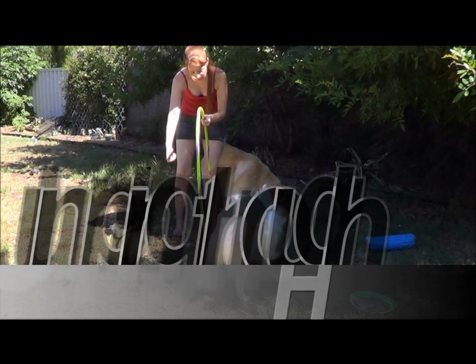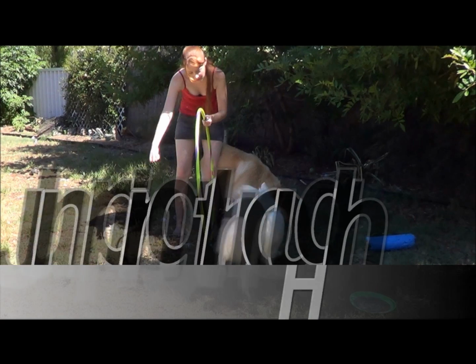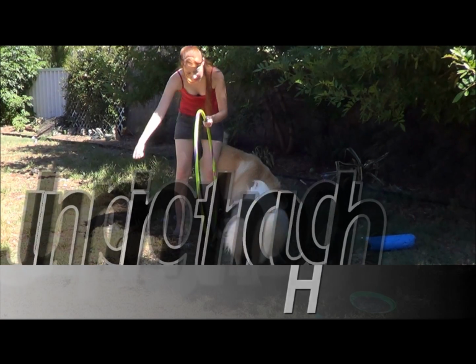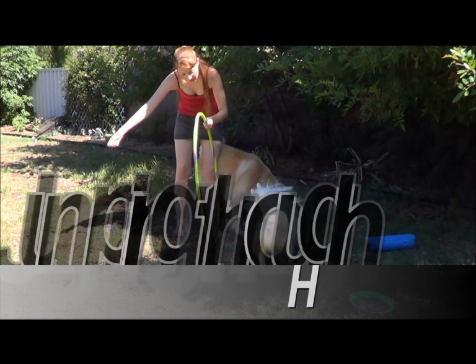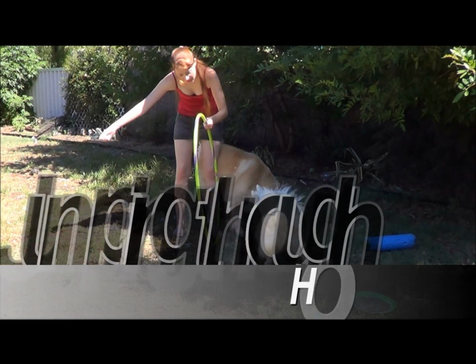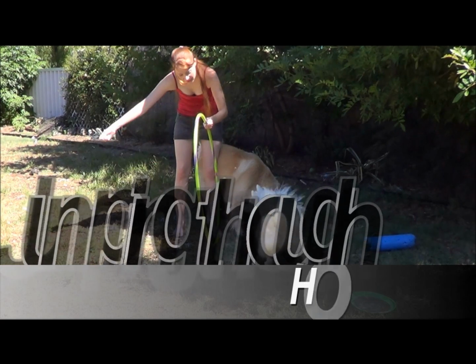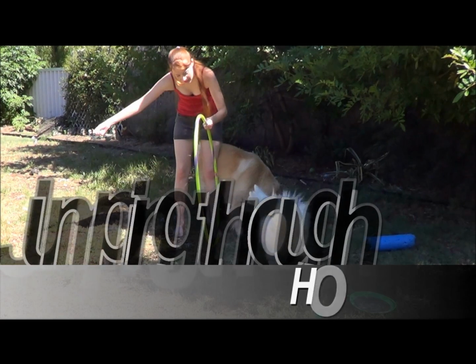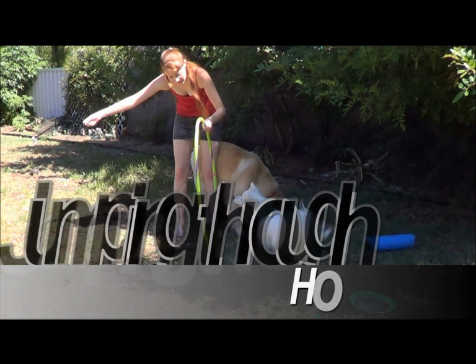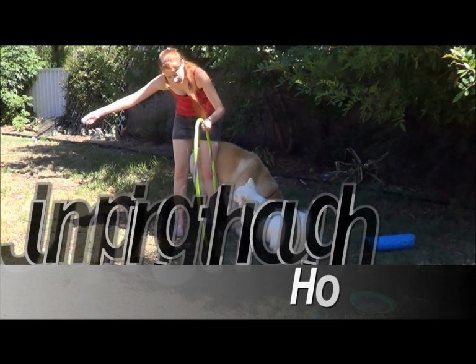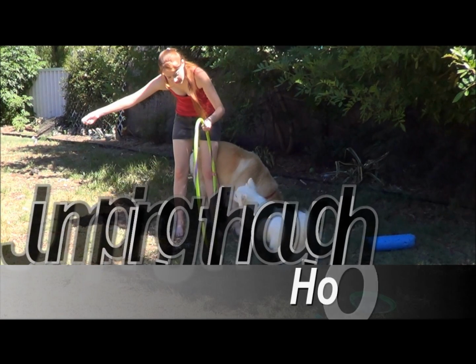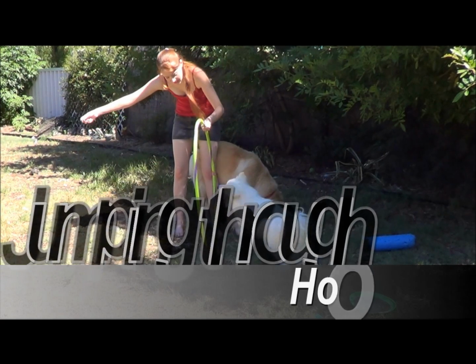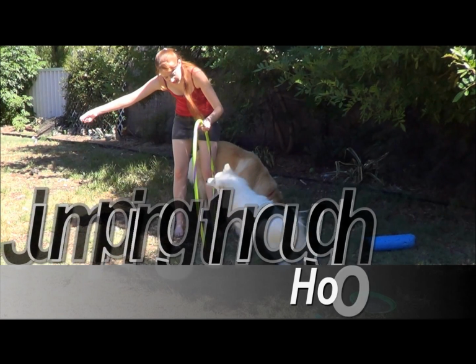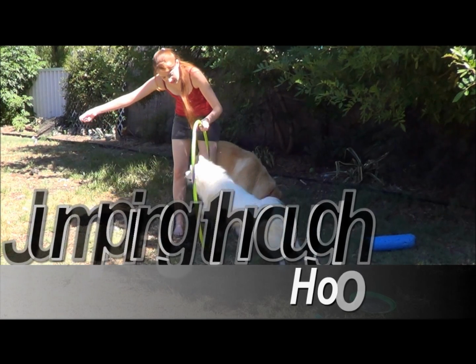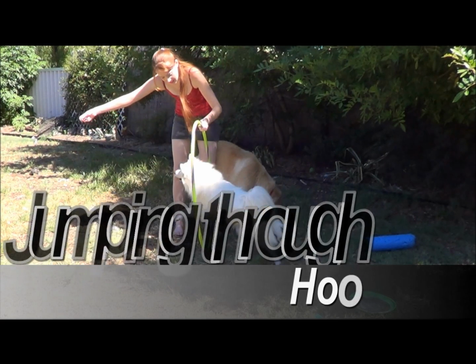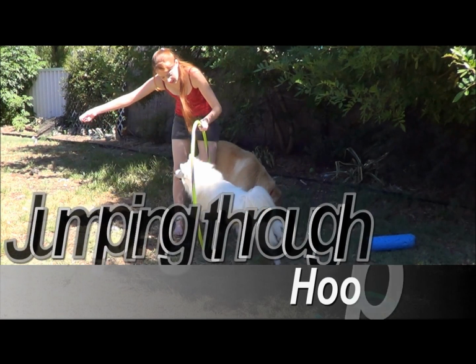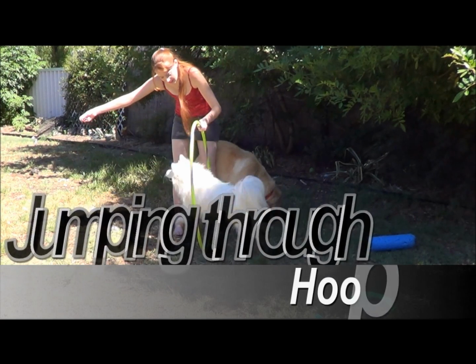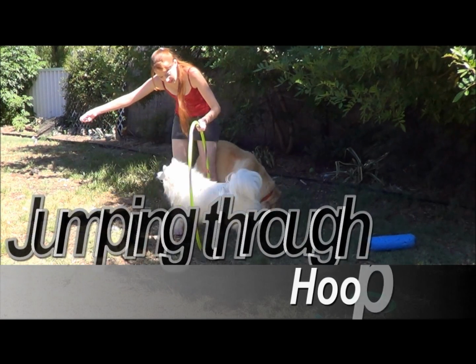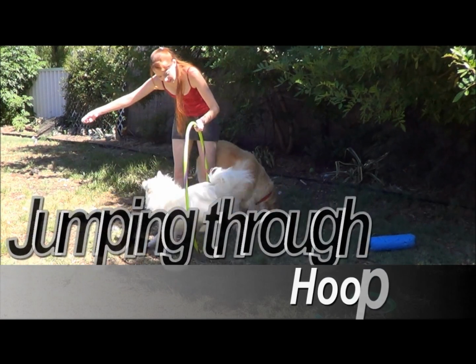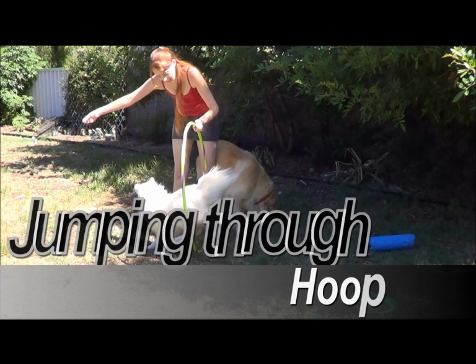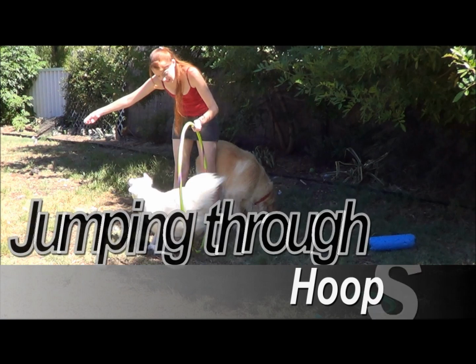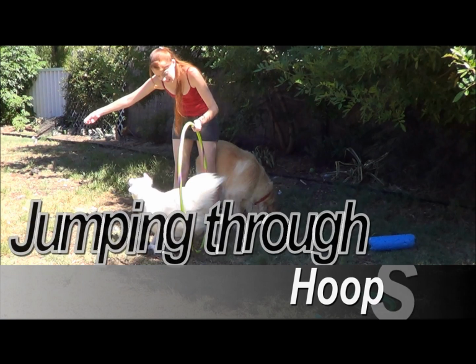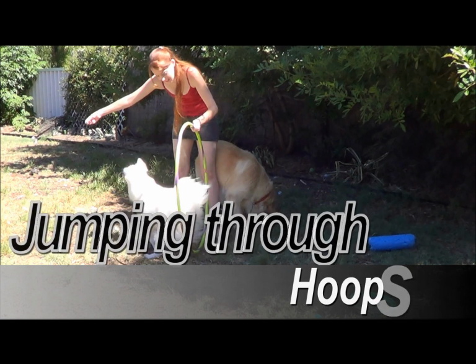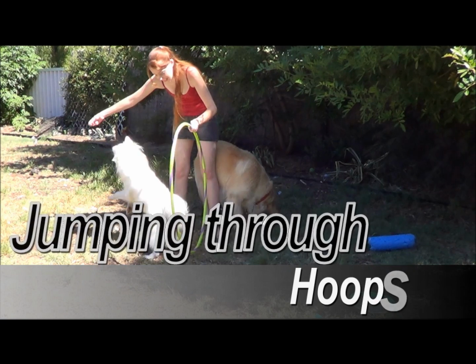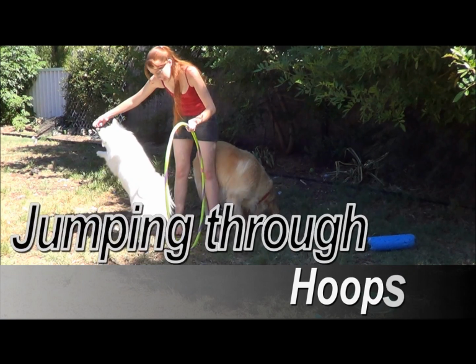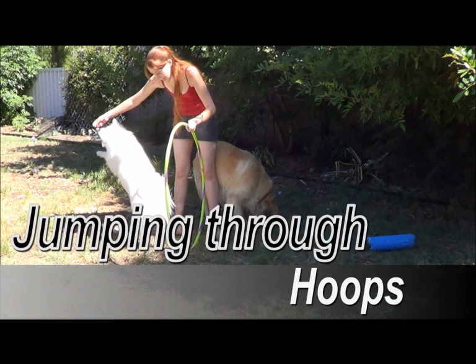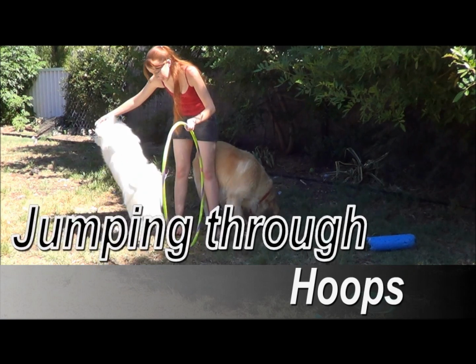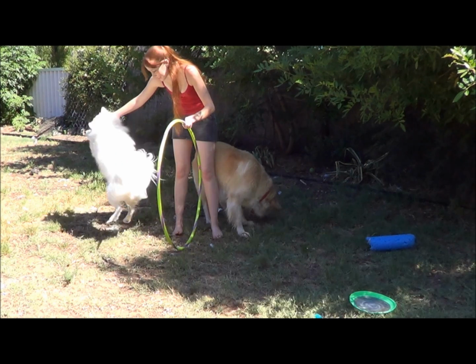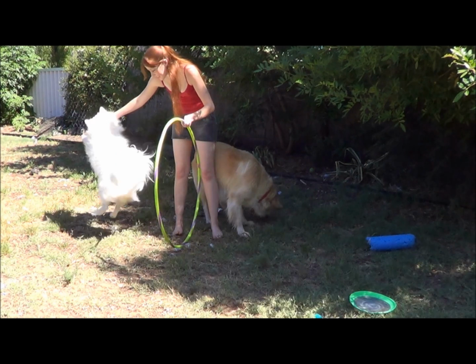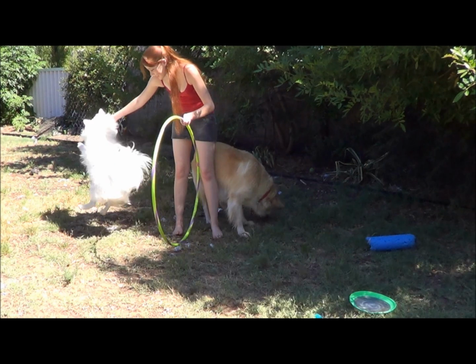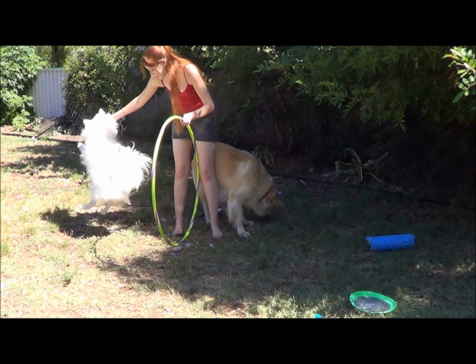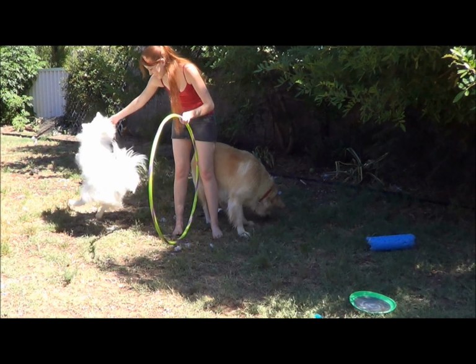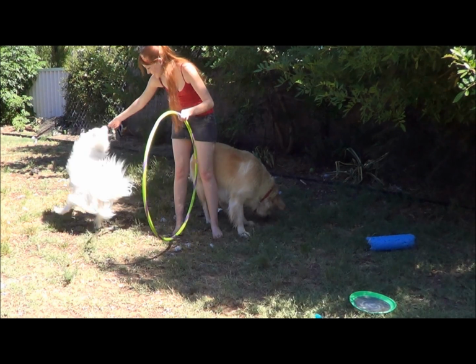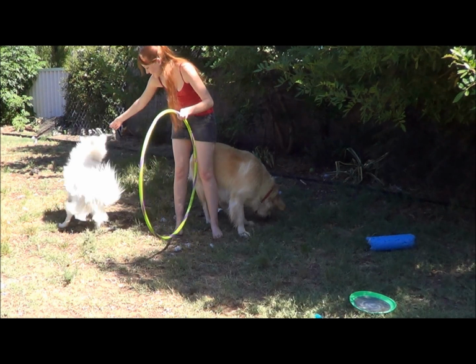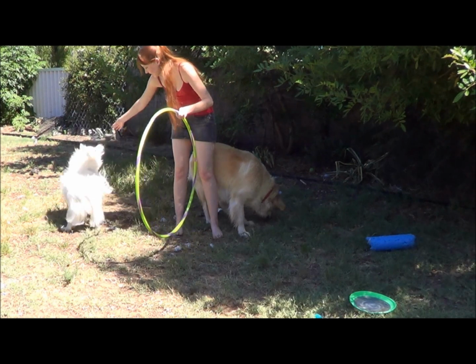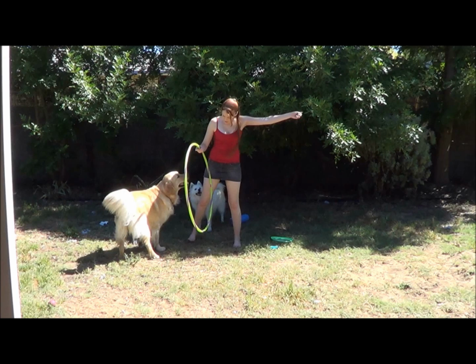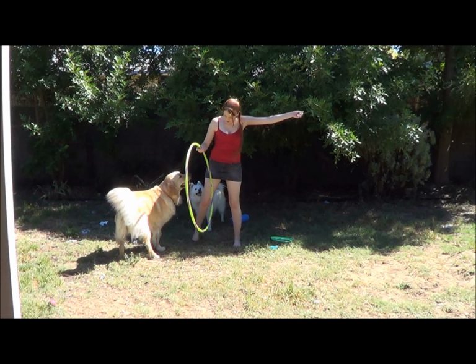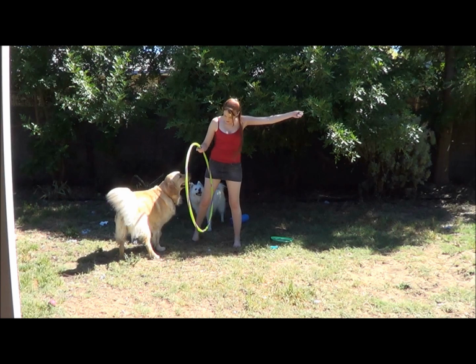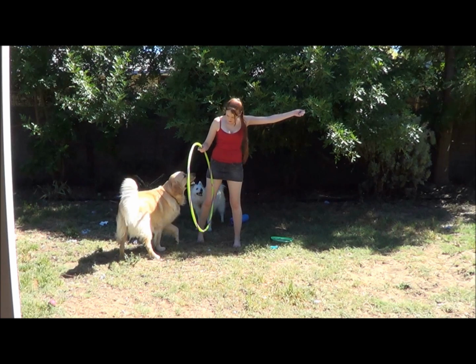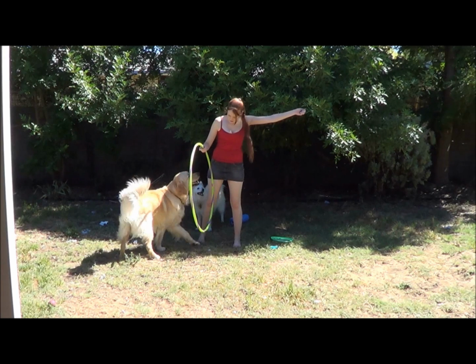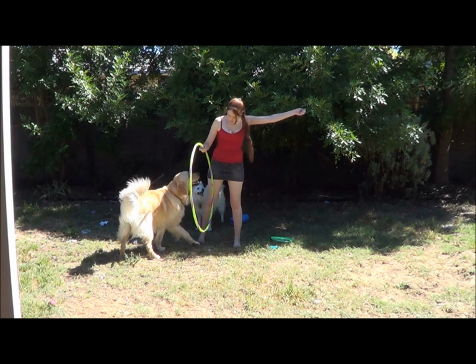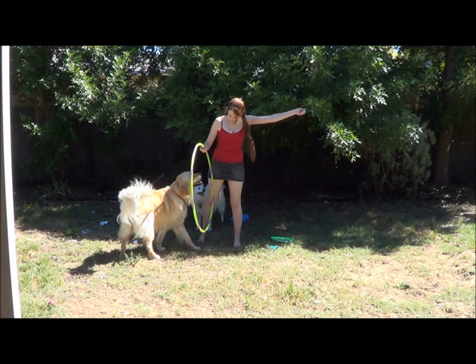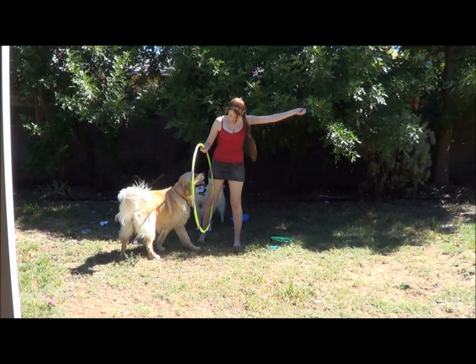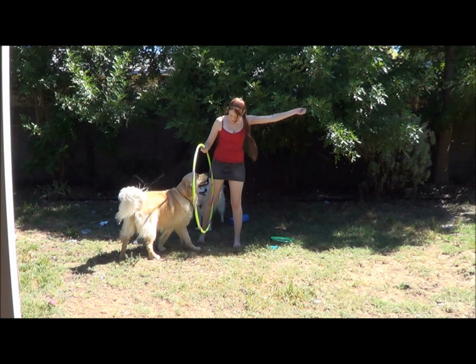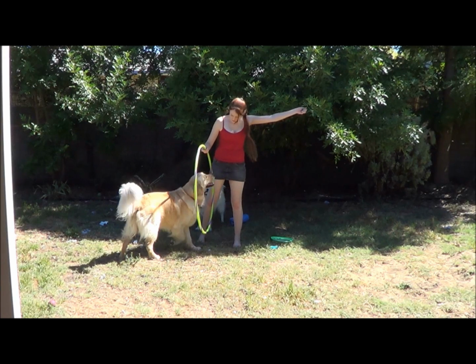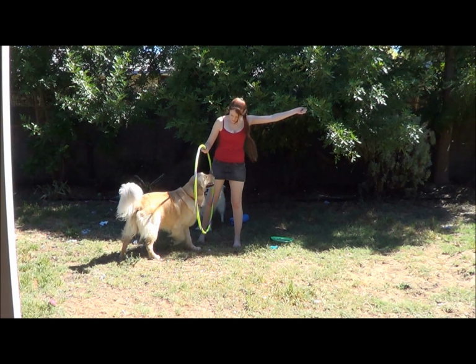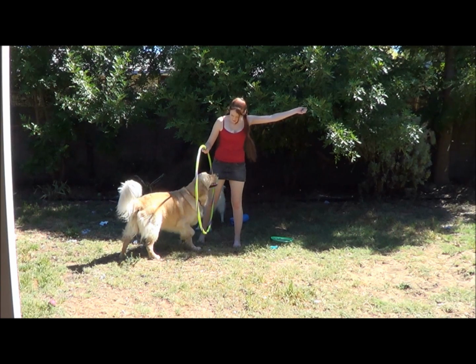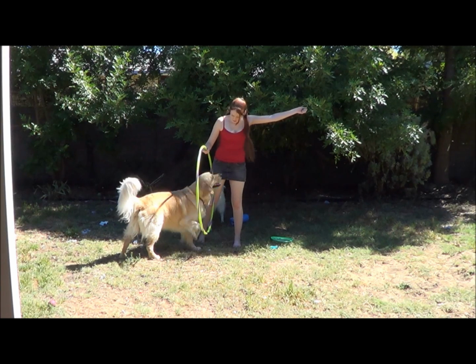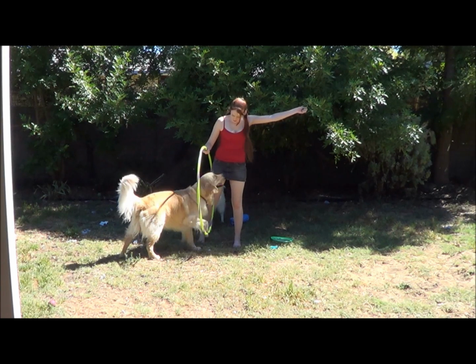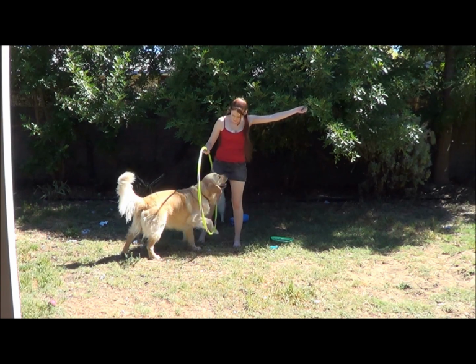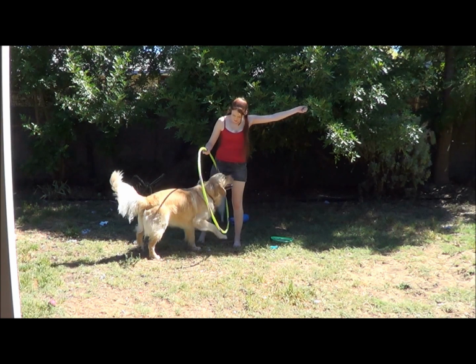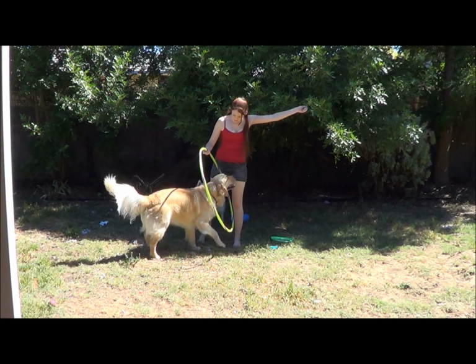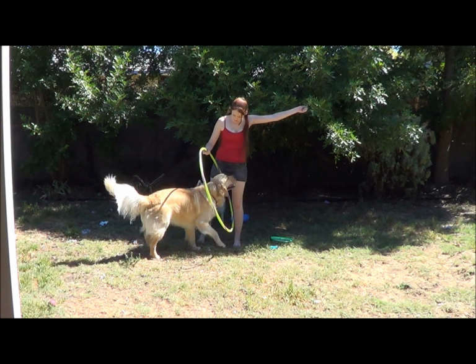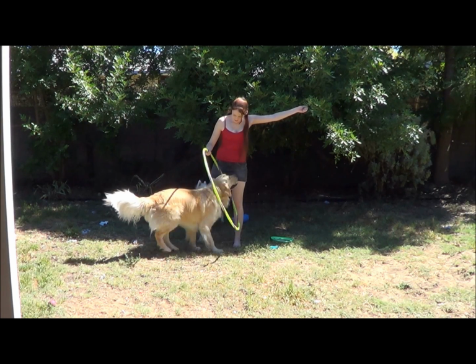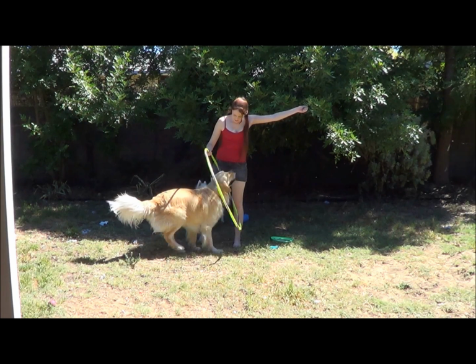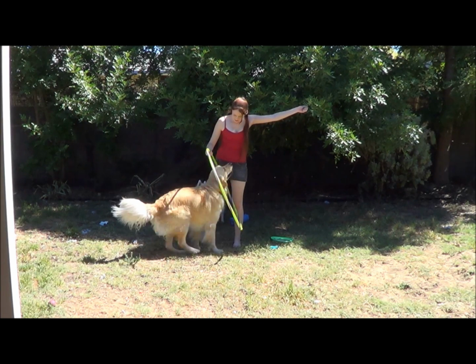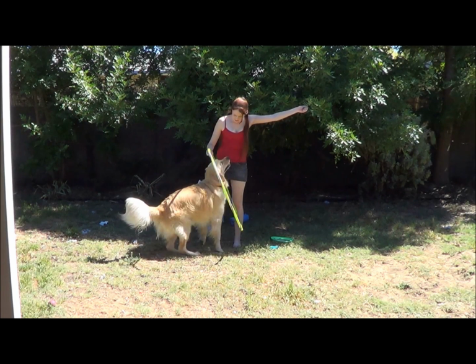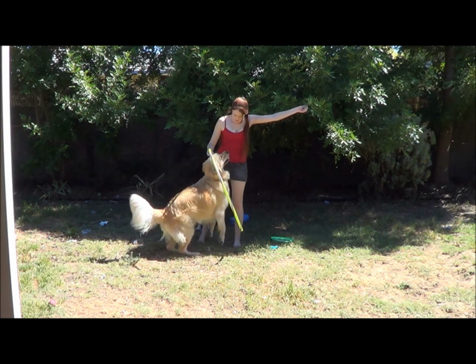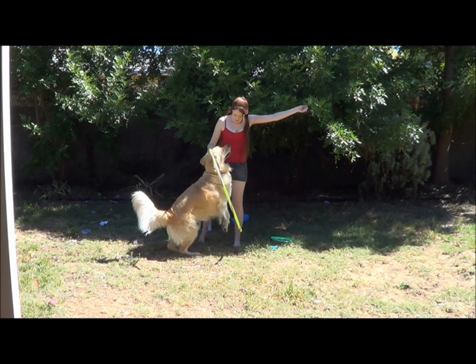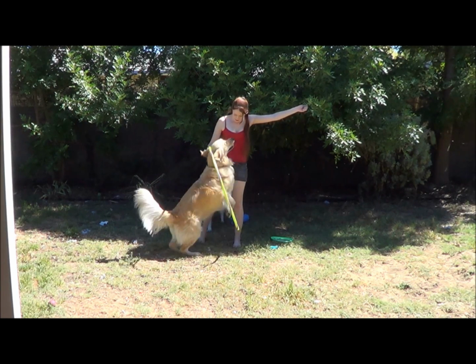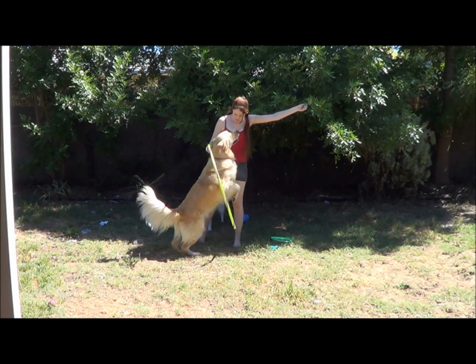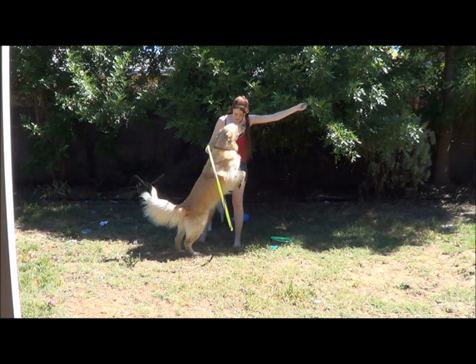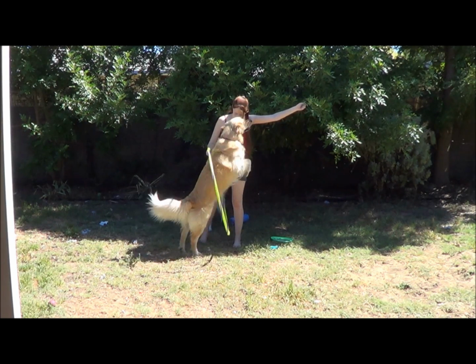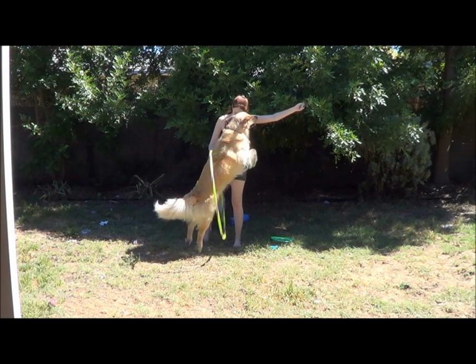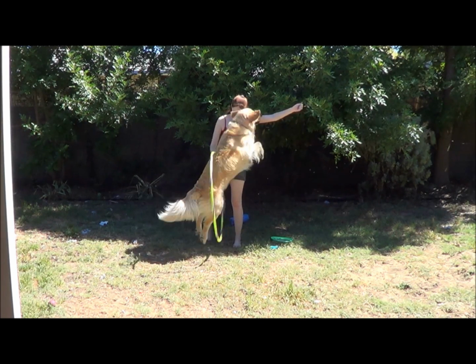Hi, welcome to Antoinette's training. For Christmas we bought our dogs a hula hoop to teach them to jump through it. Here's how we taught them to do it.